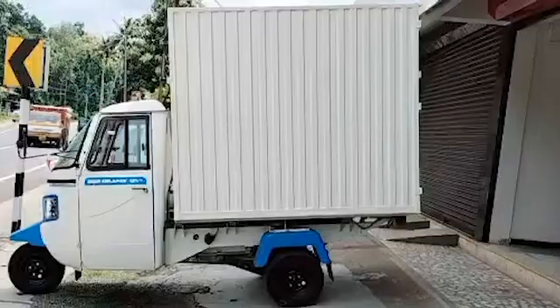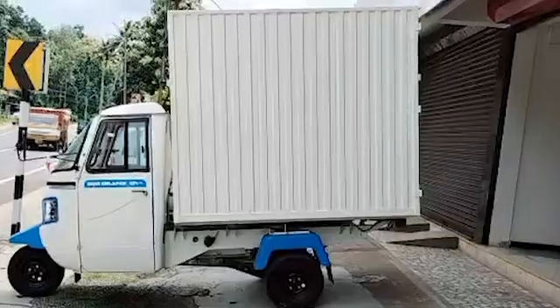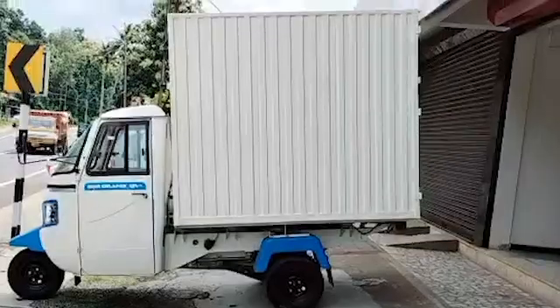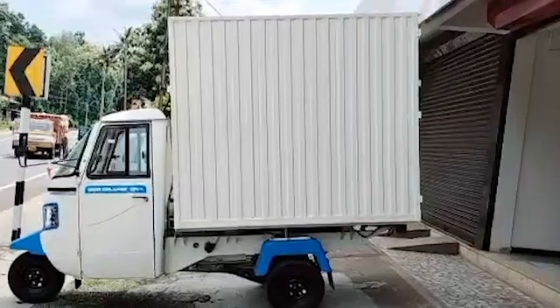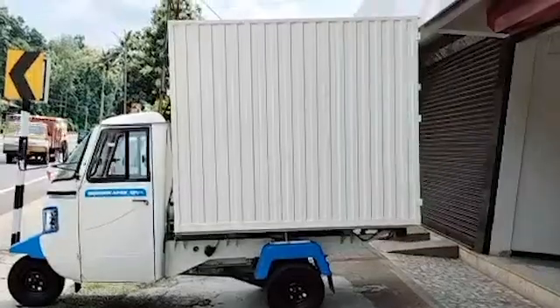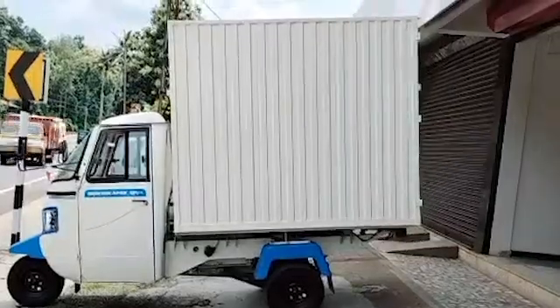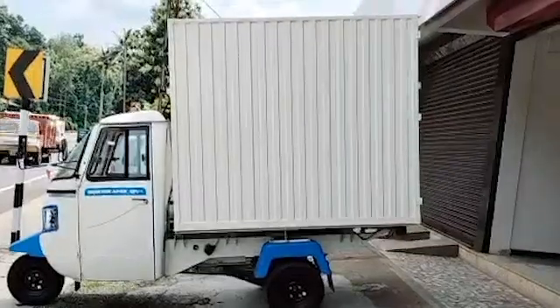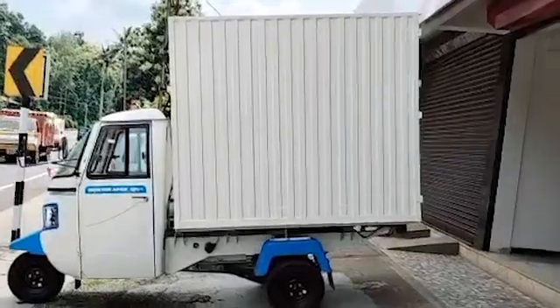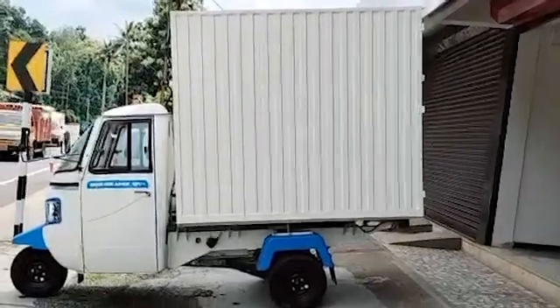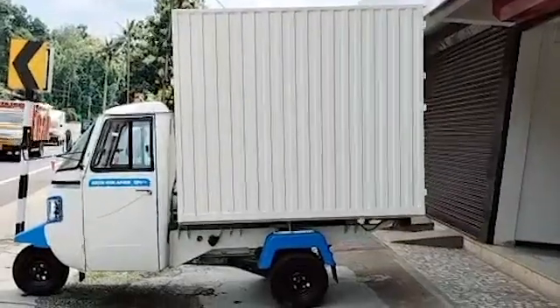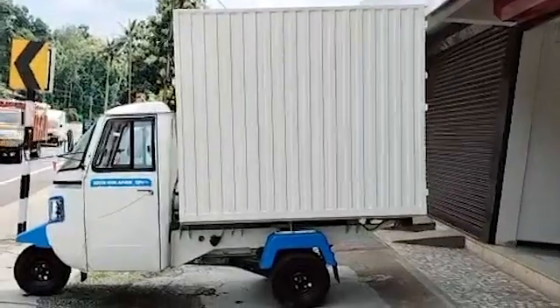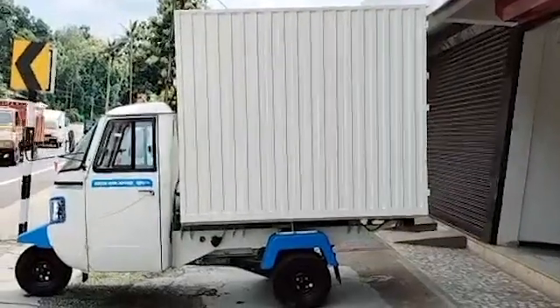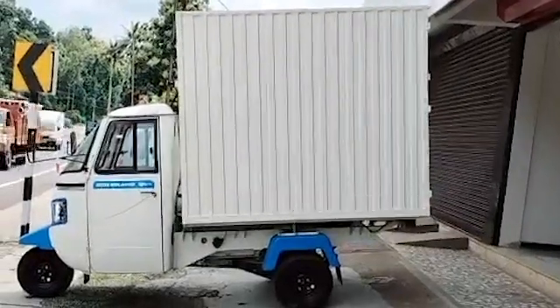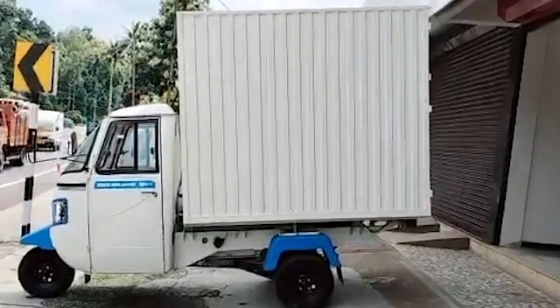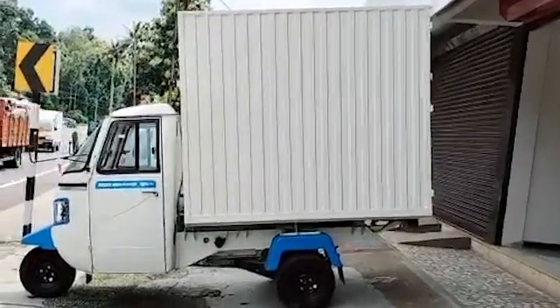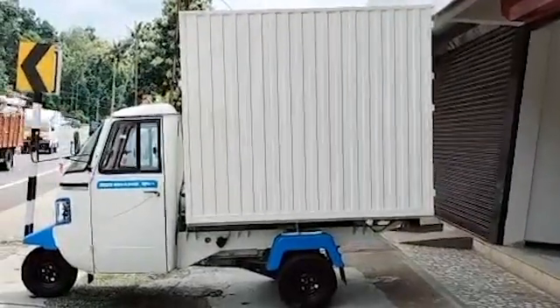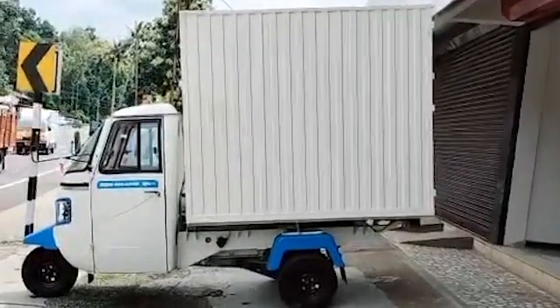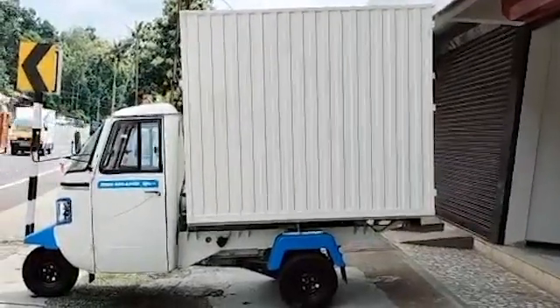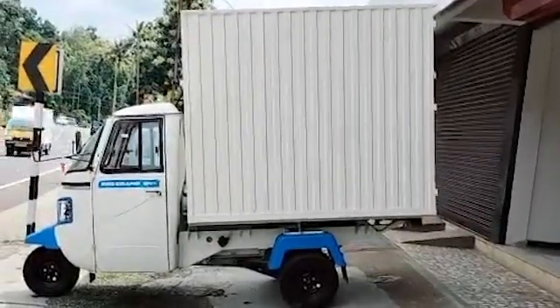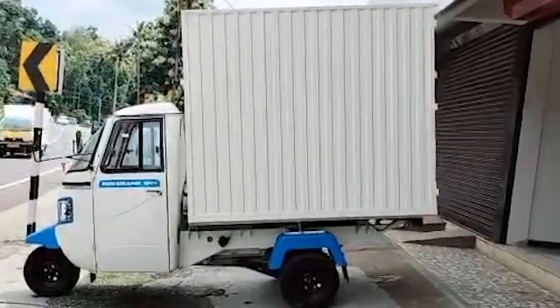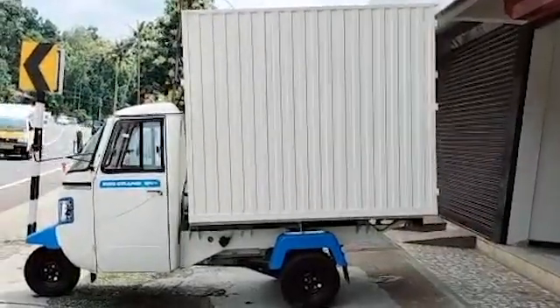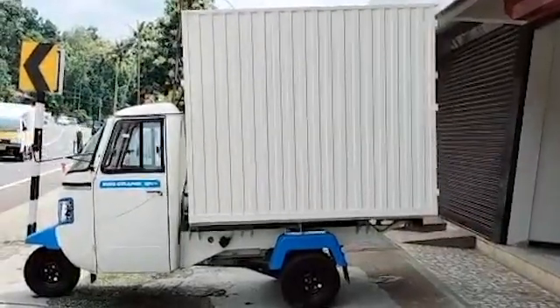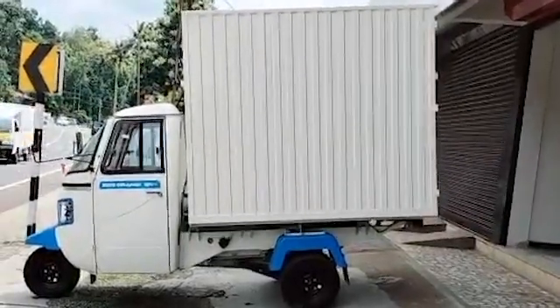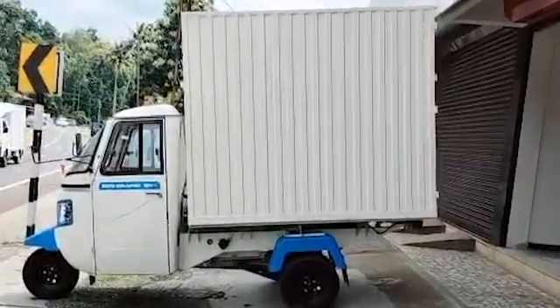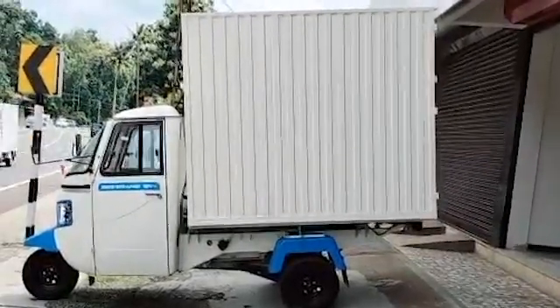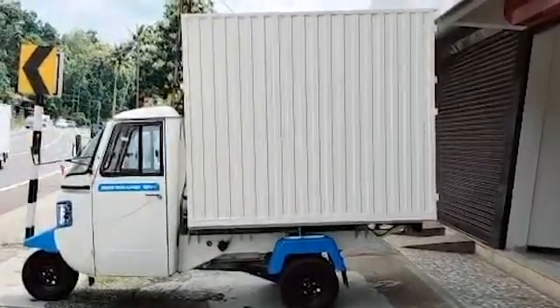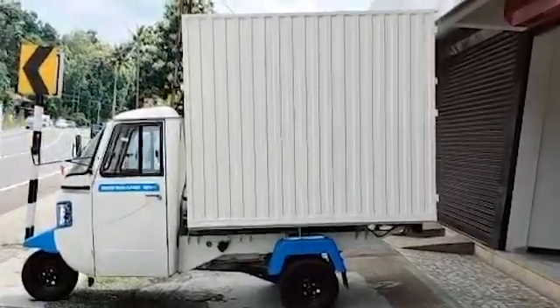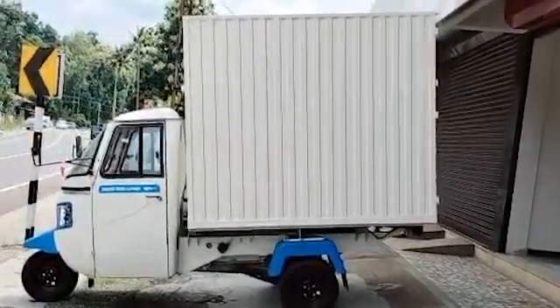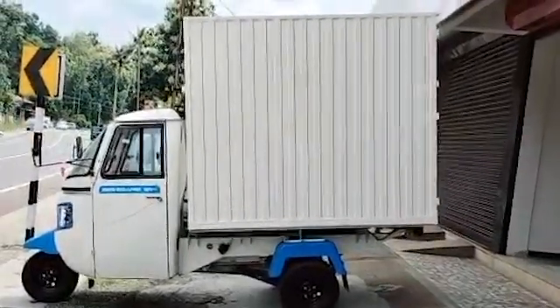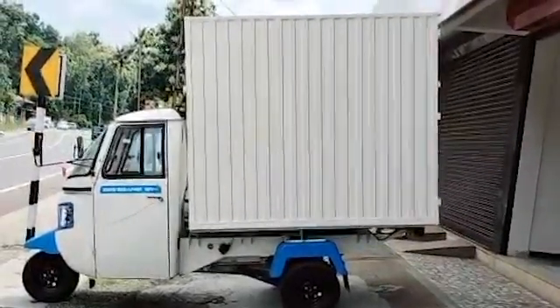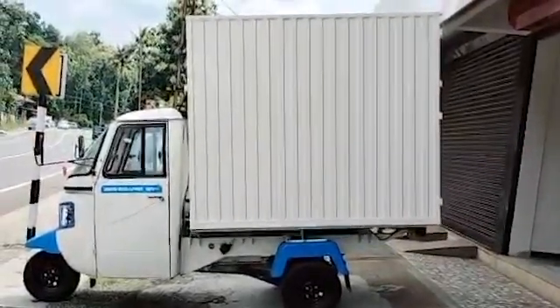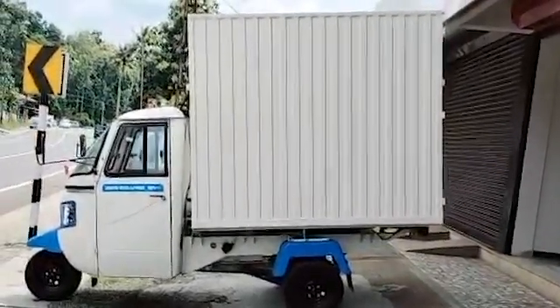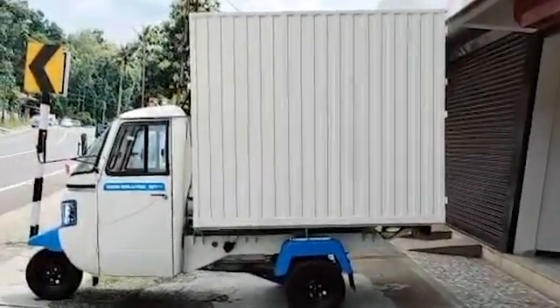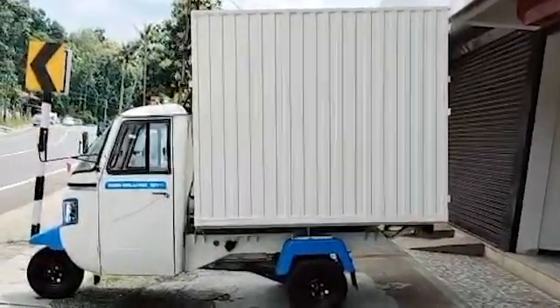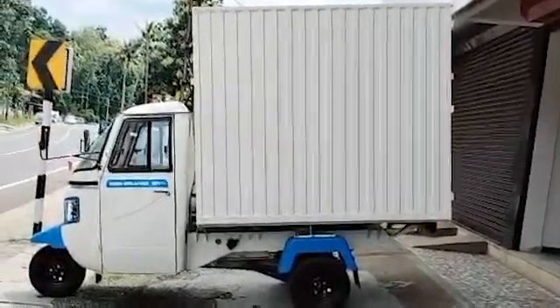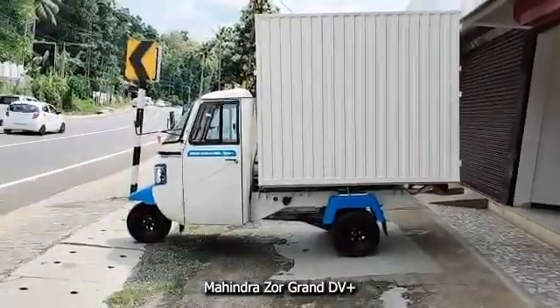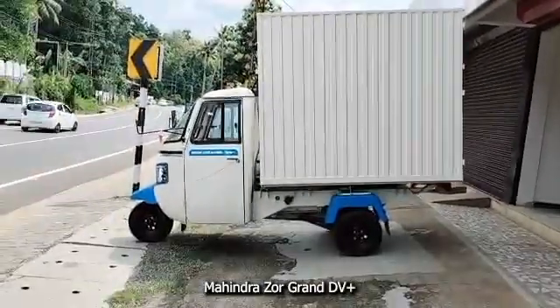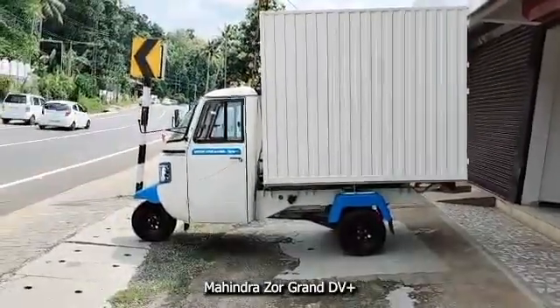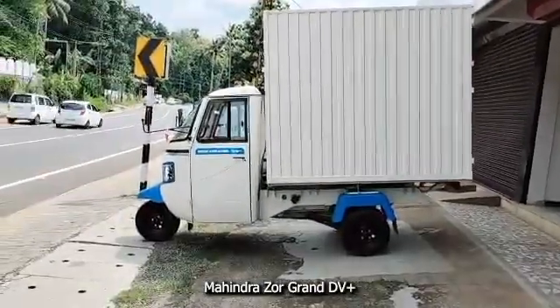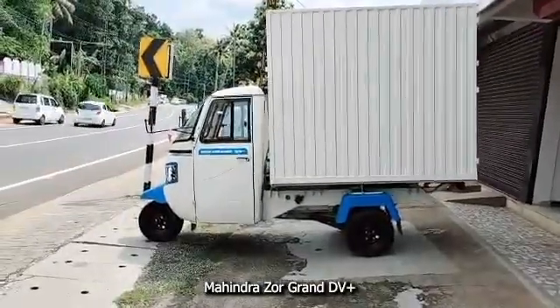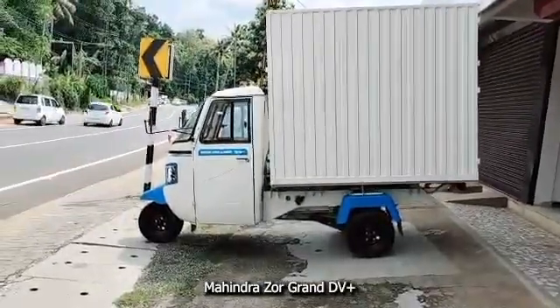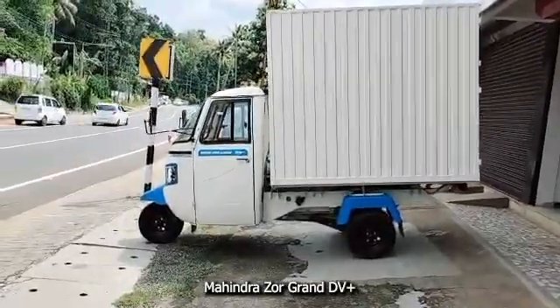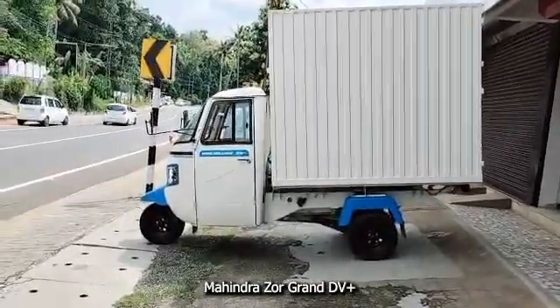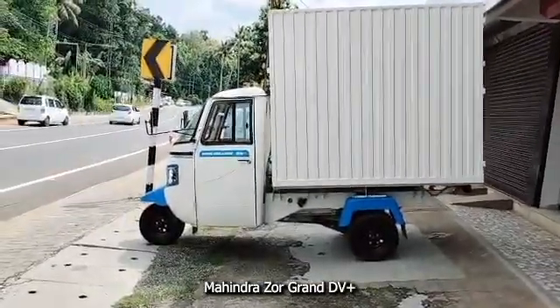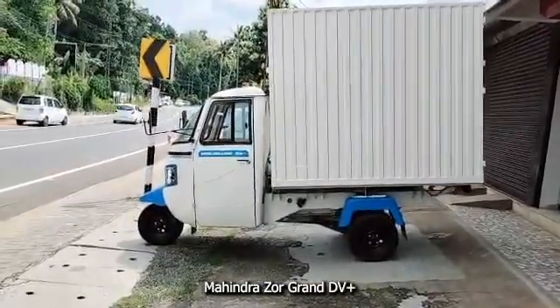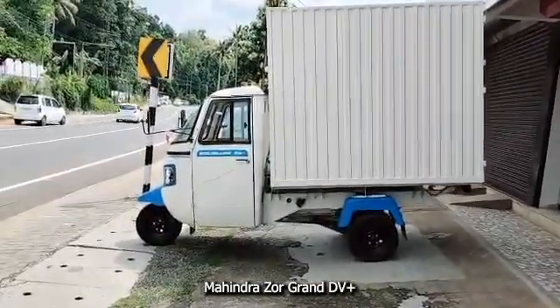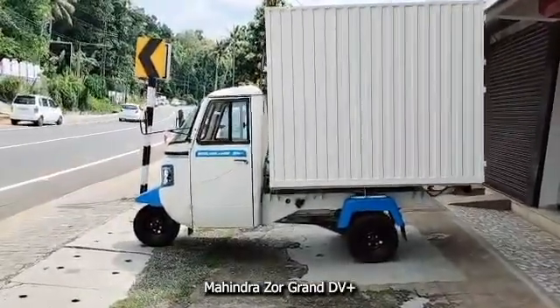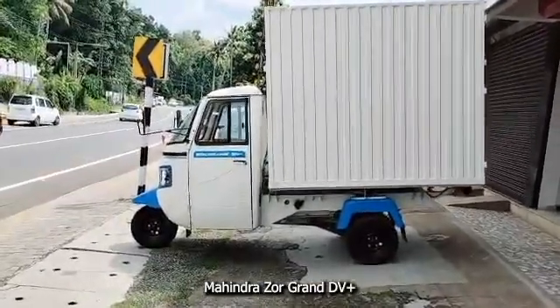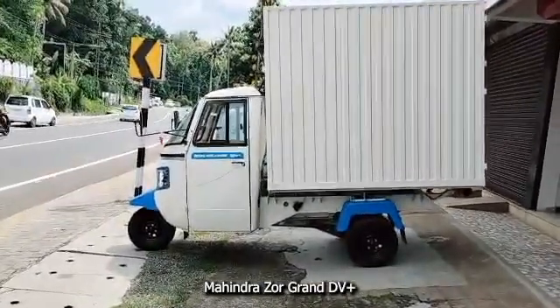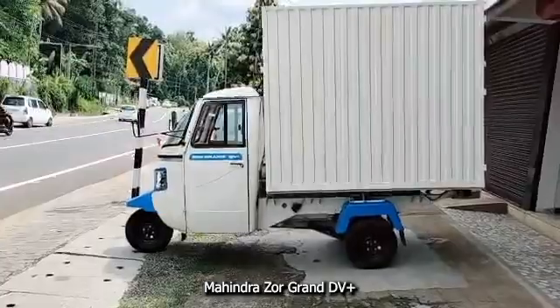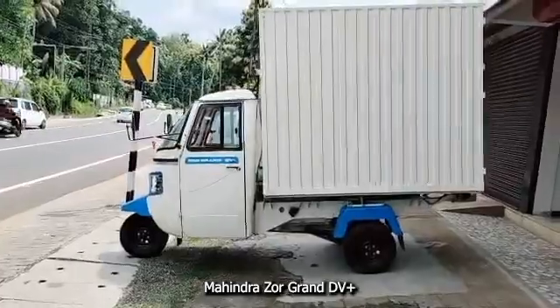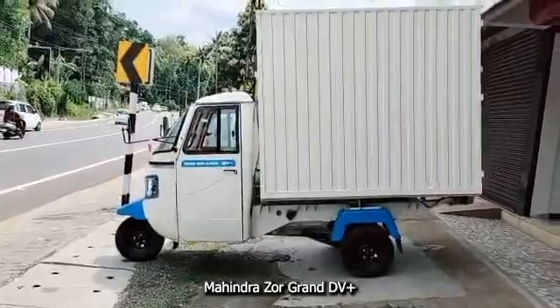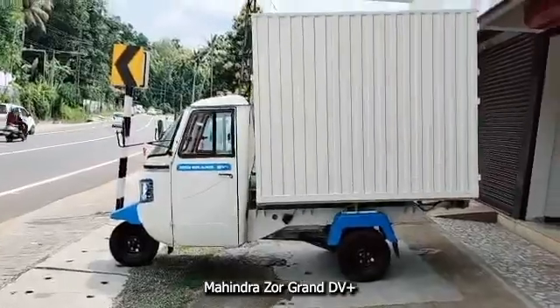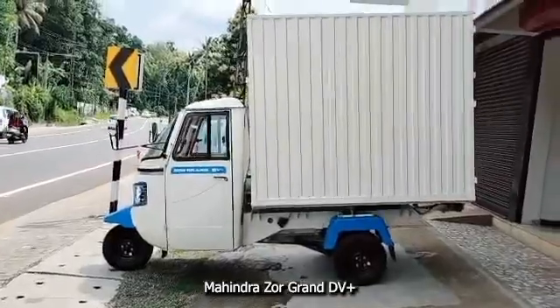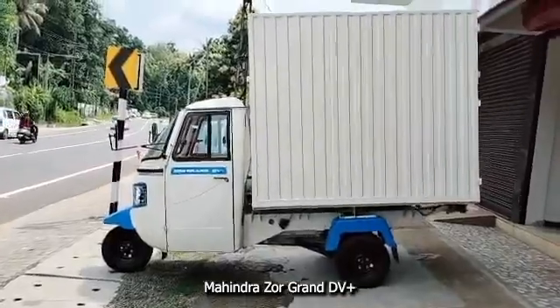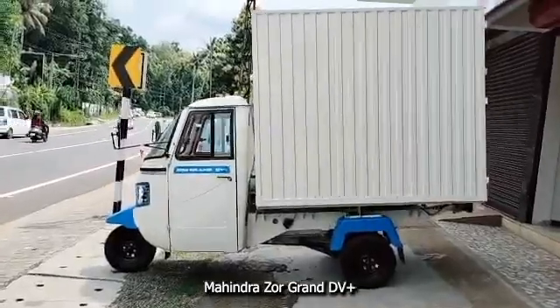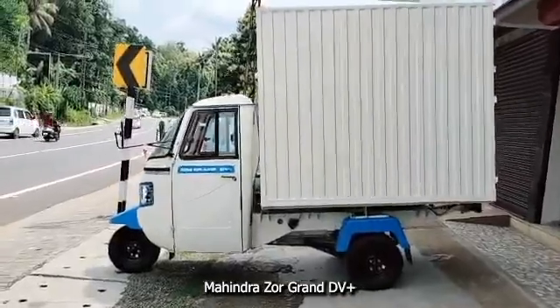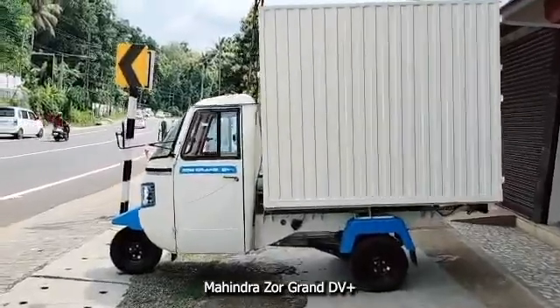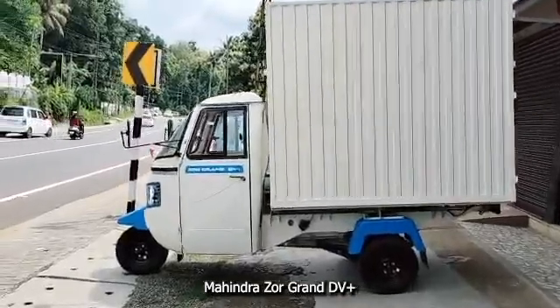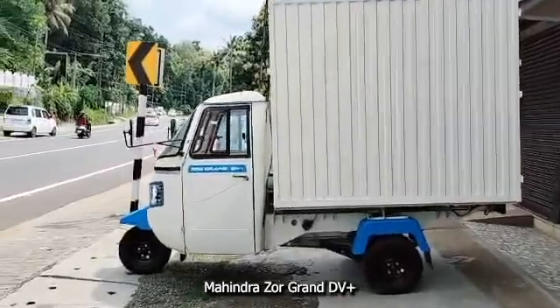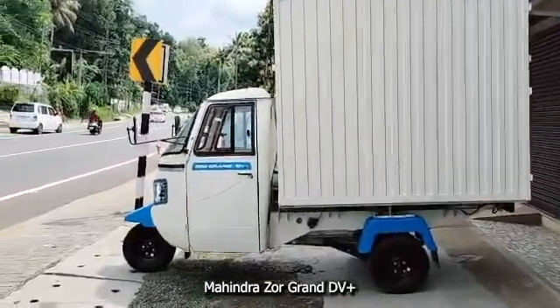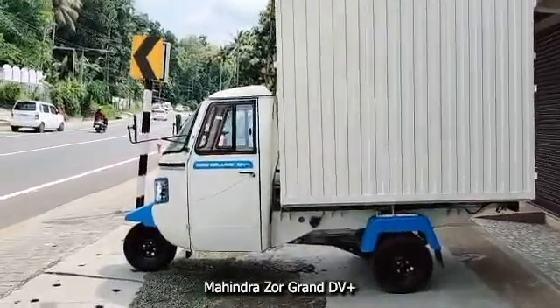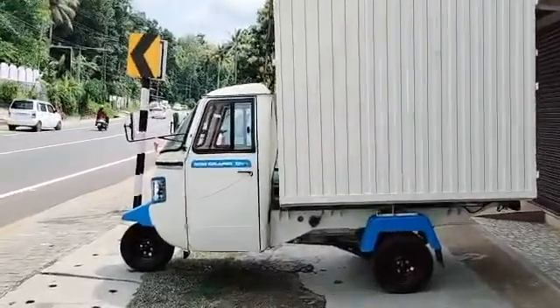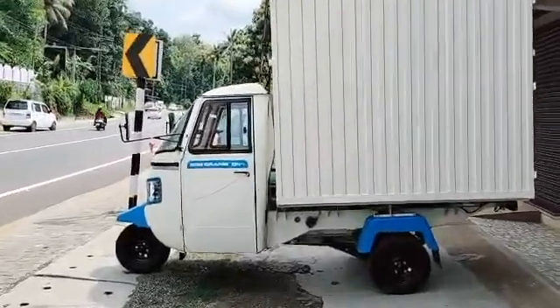Hello friends, welcome to my video. Today's video is about the all-new Mahindra Zor Grand EV Plus electric delivery van.